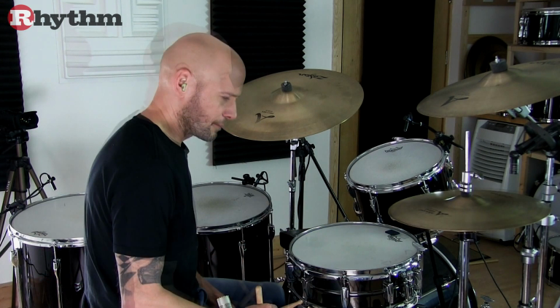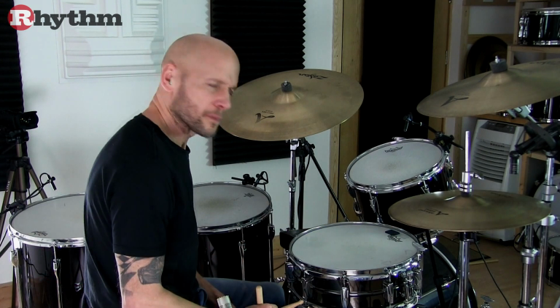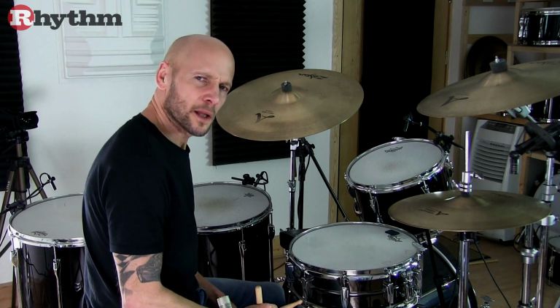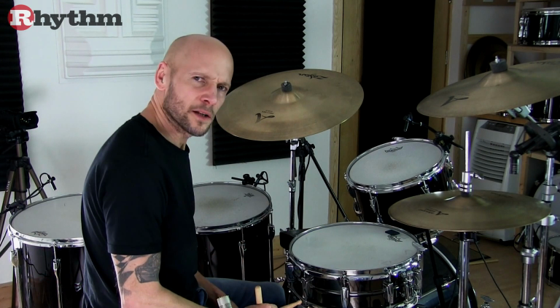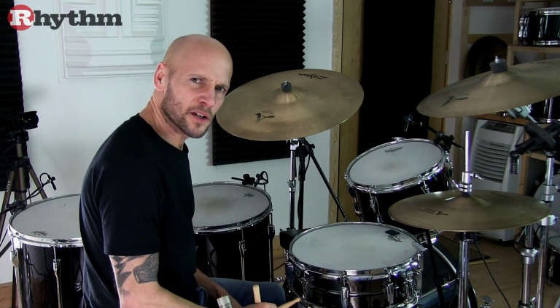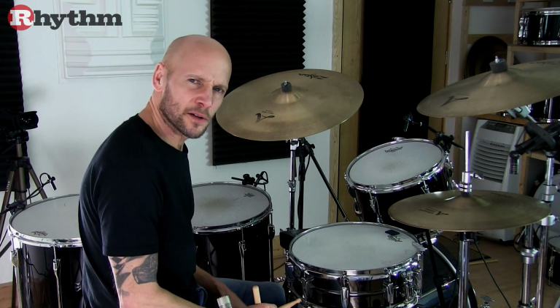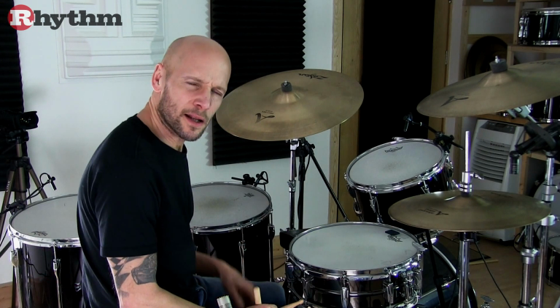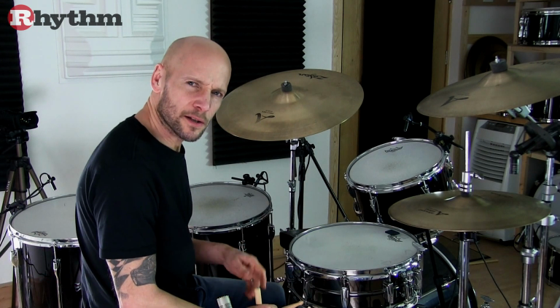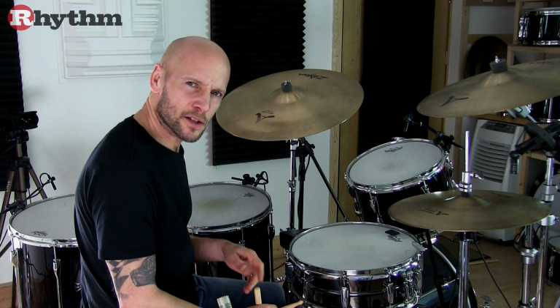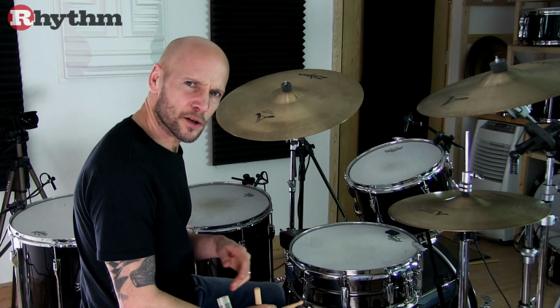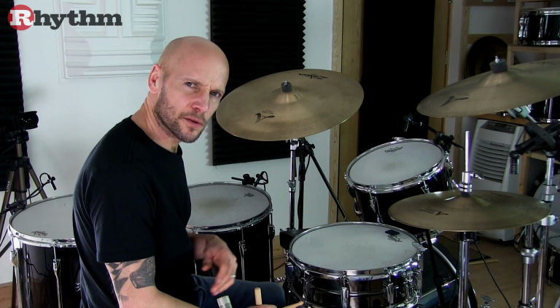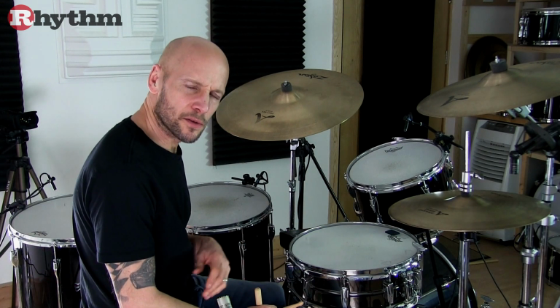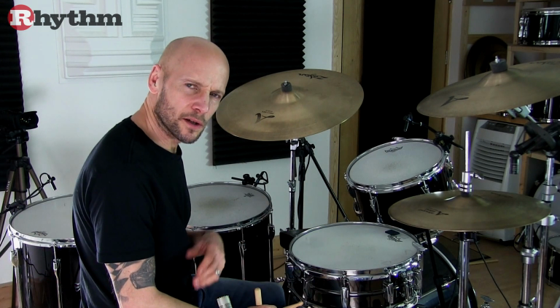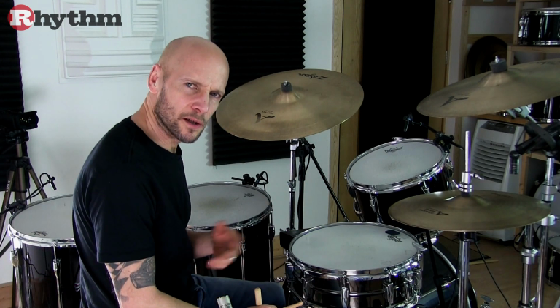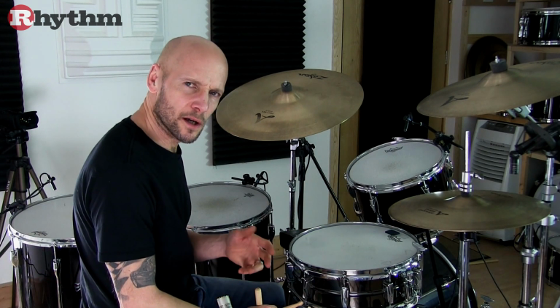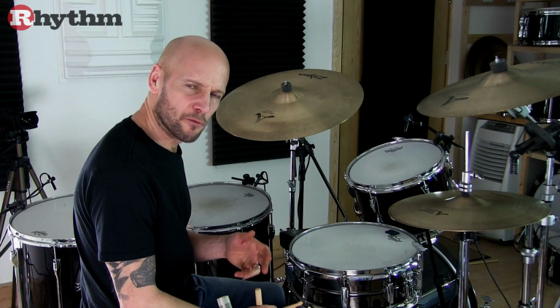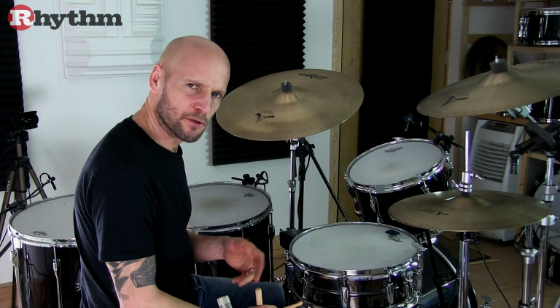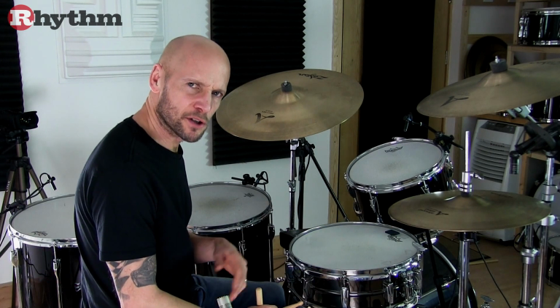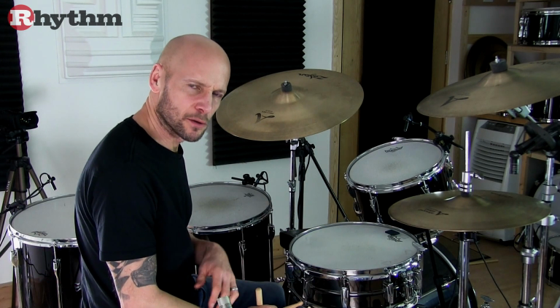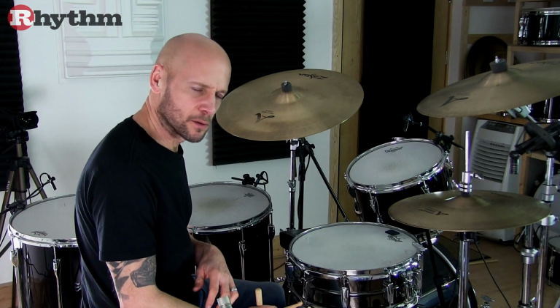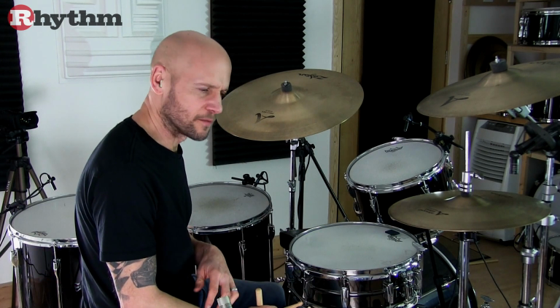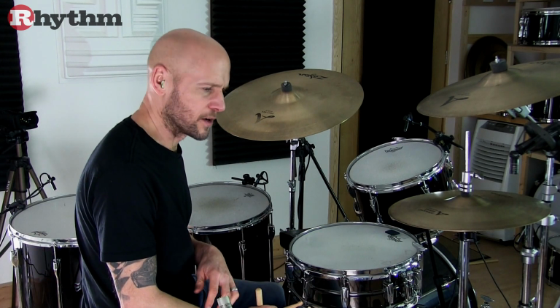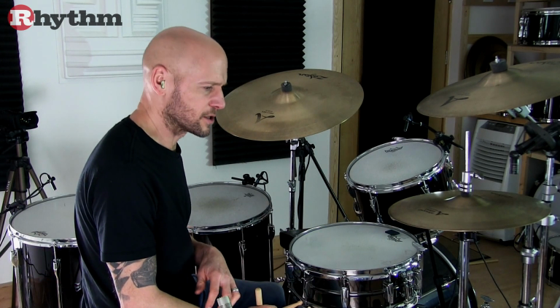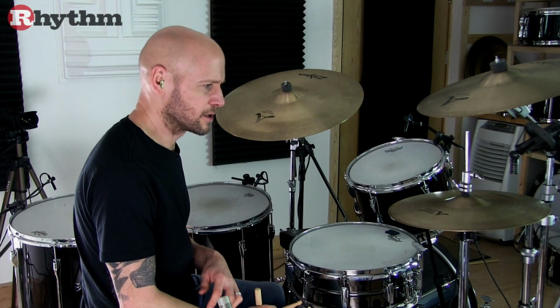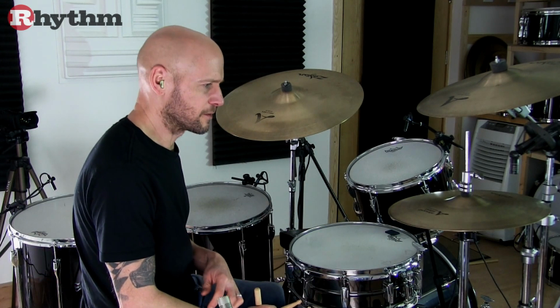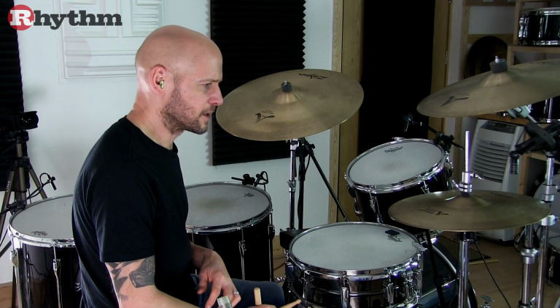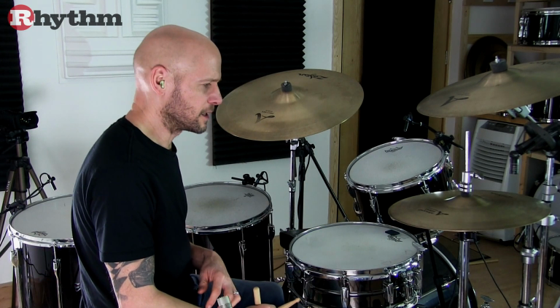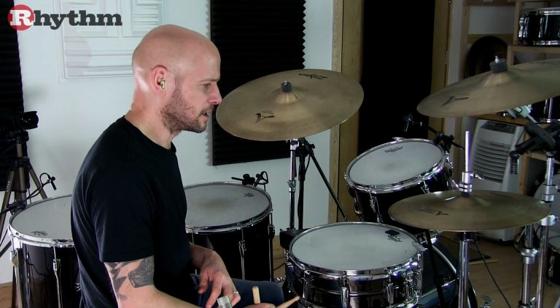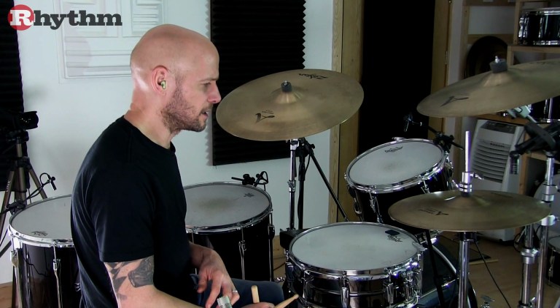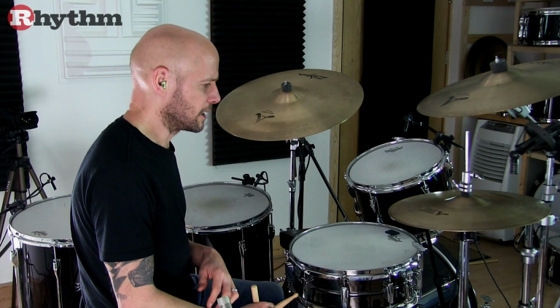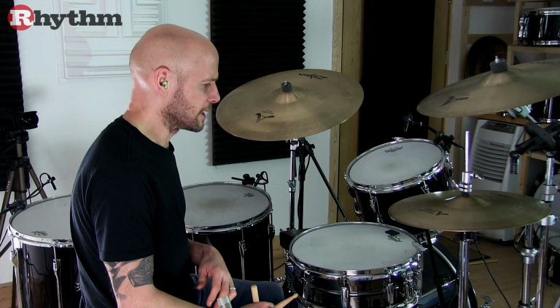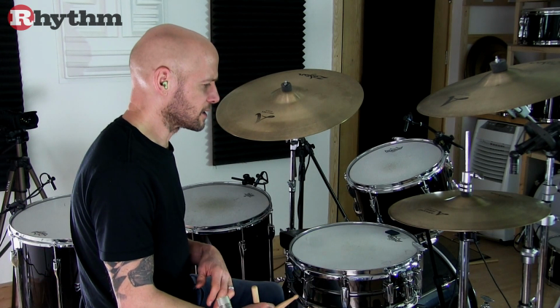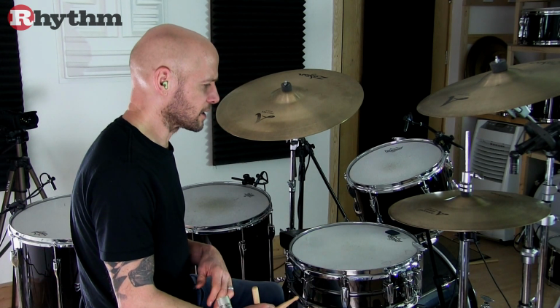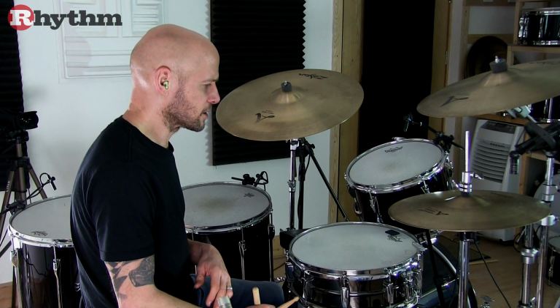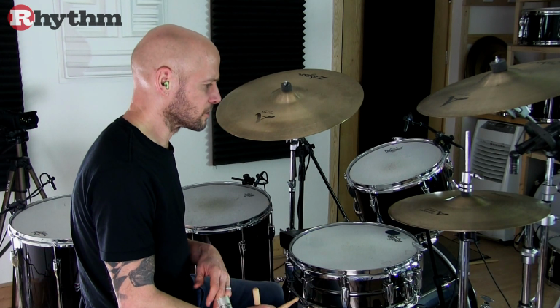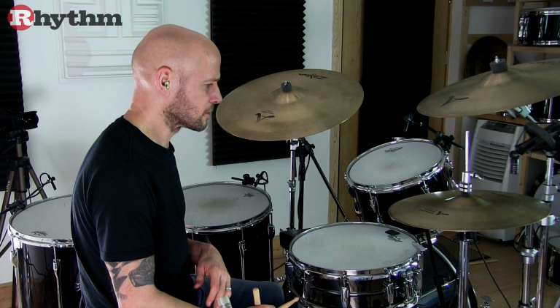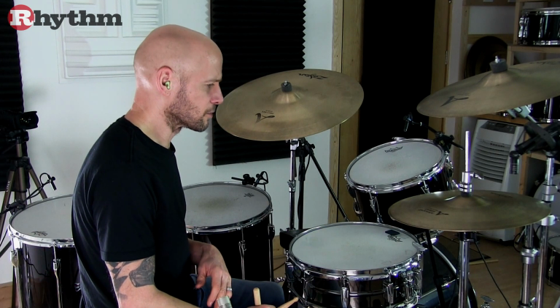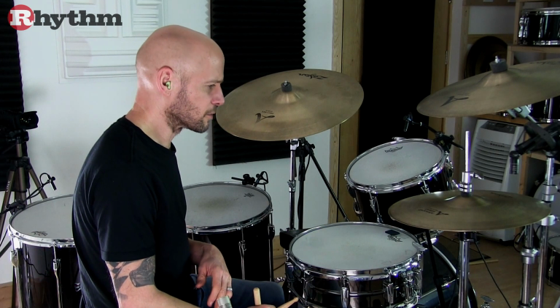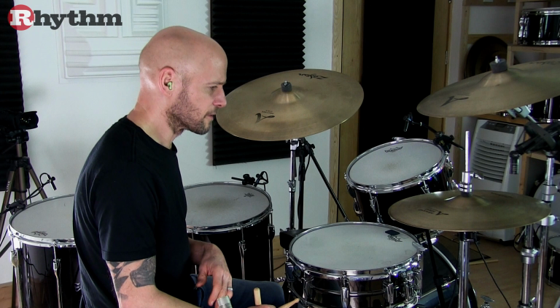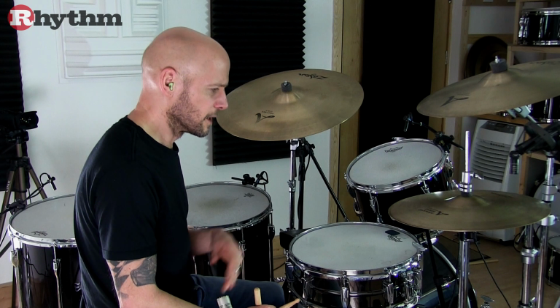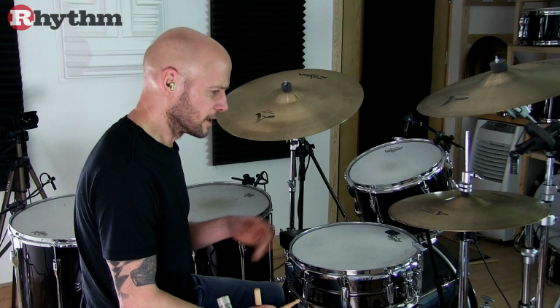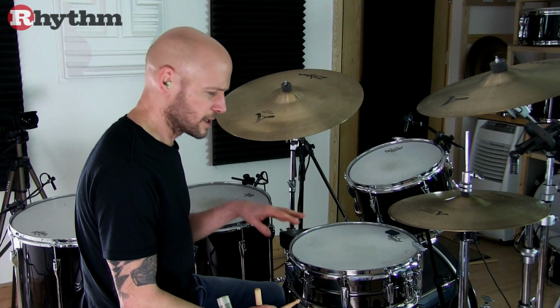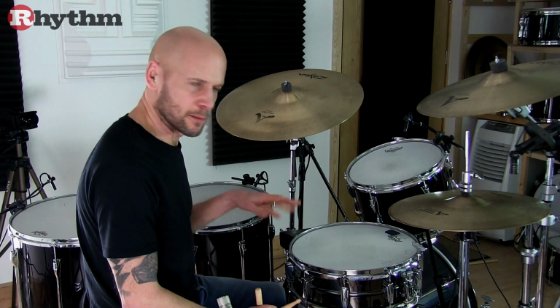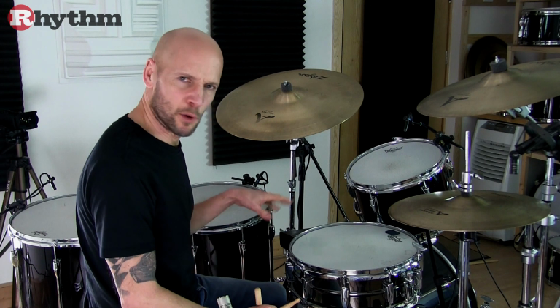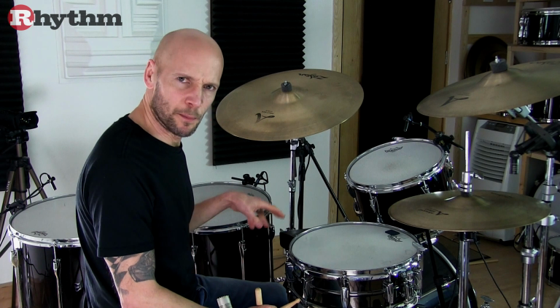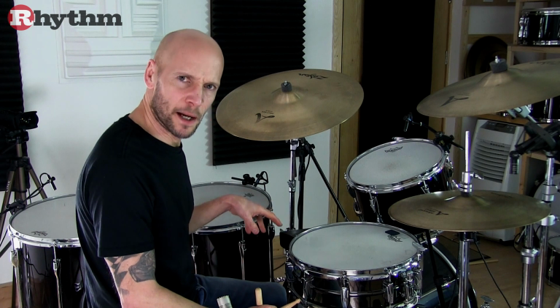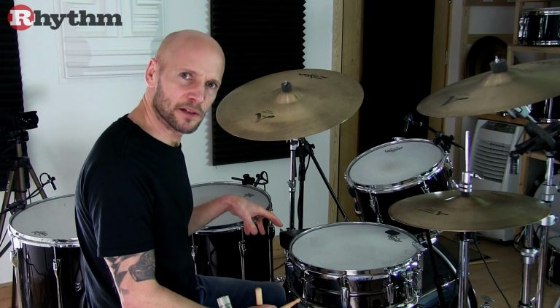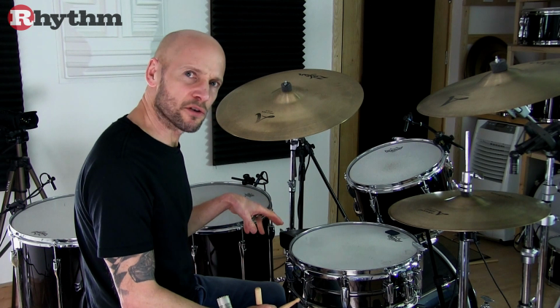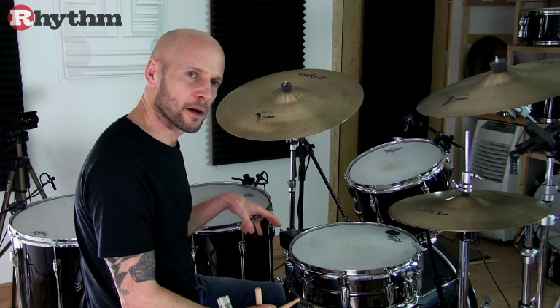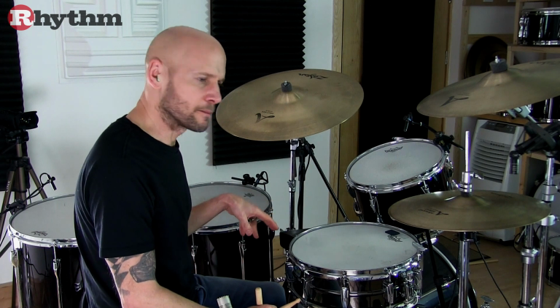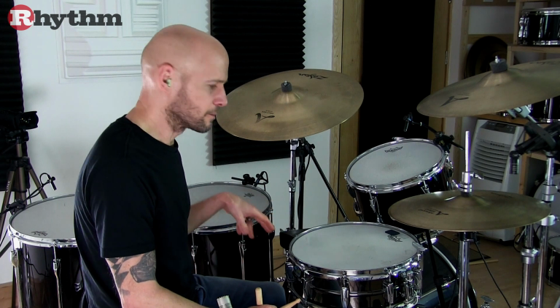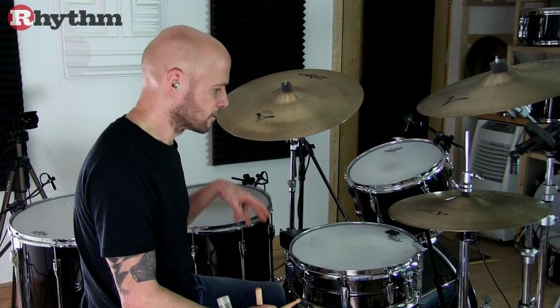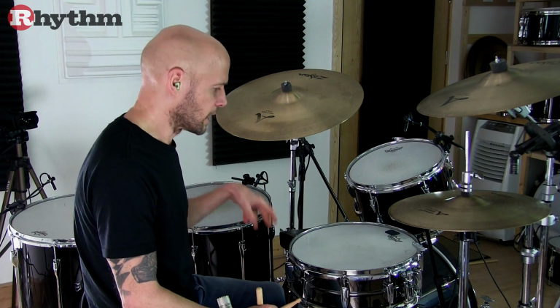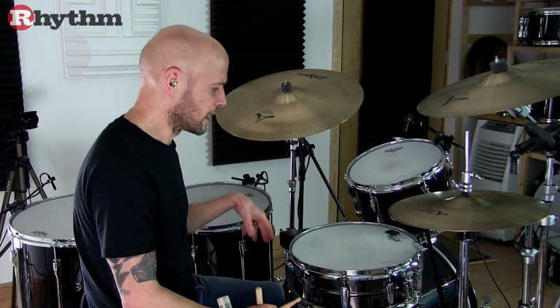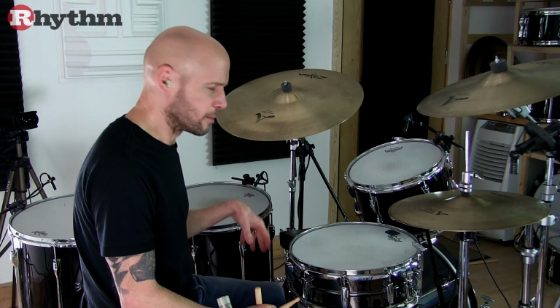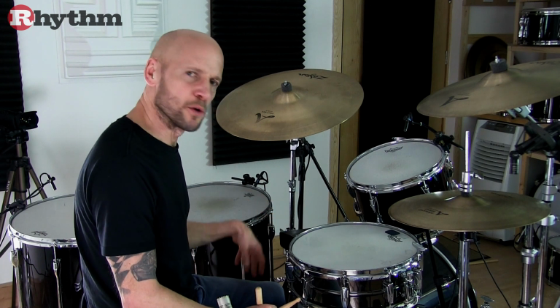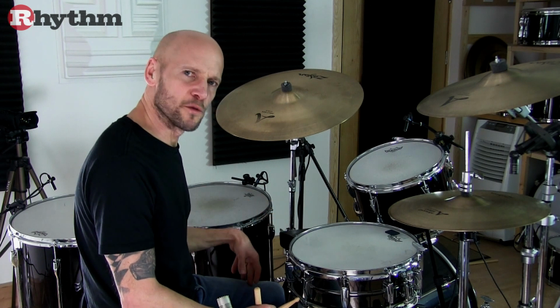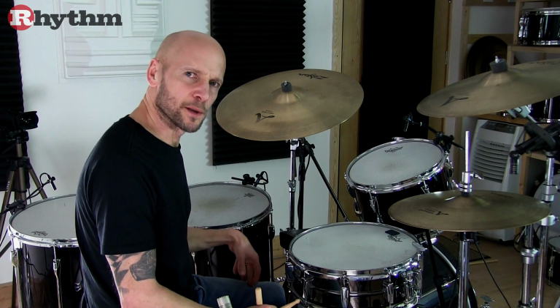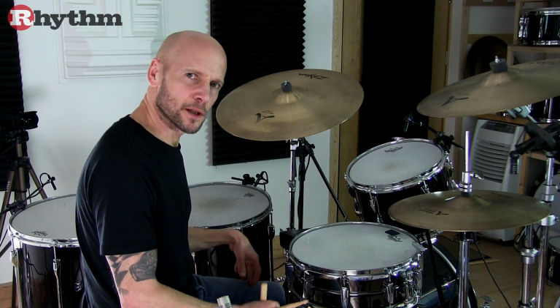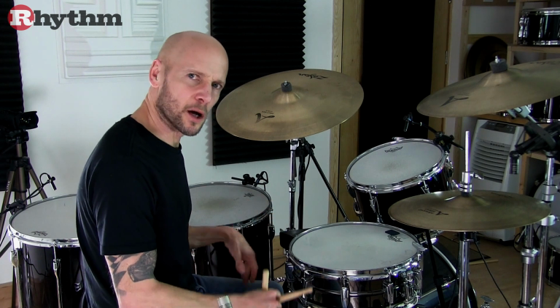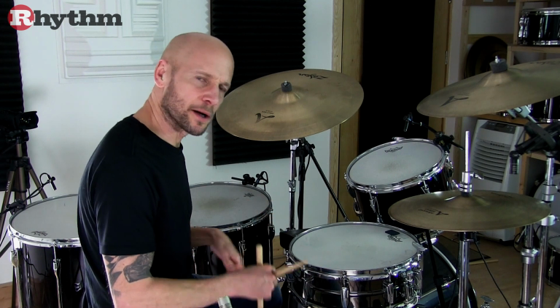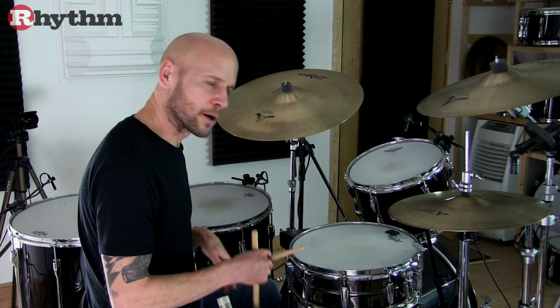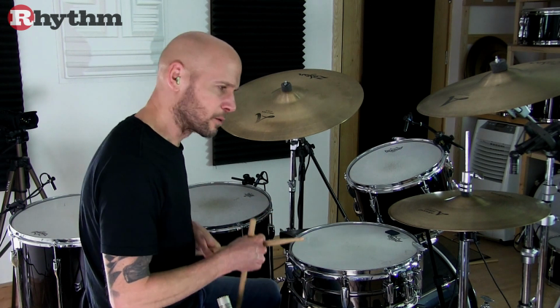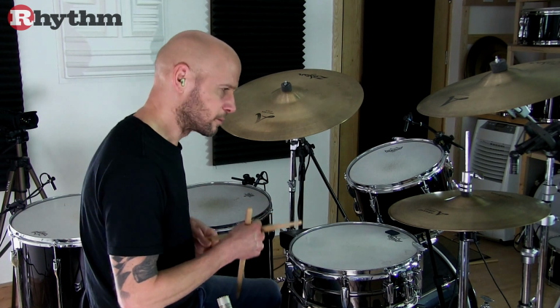Now let's look at the original version of the A section groove. There's a little more bass drum movement going on.